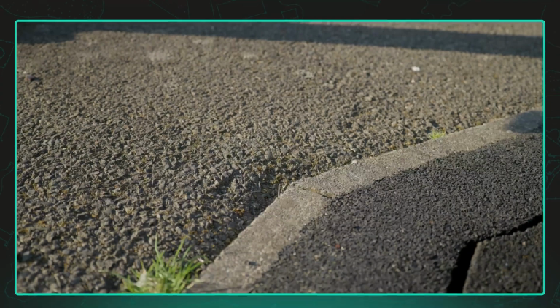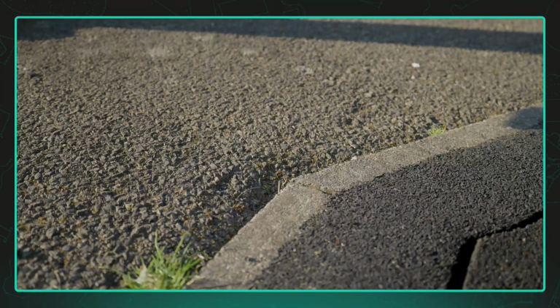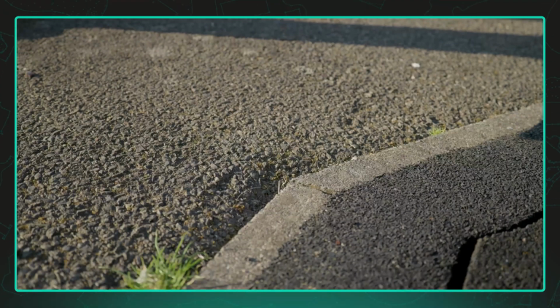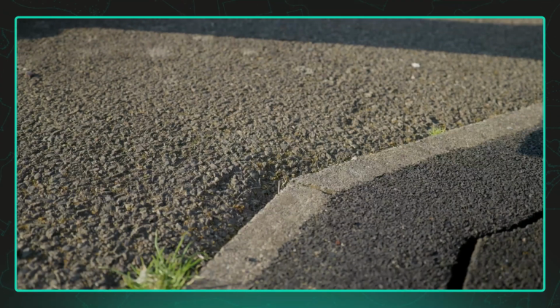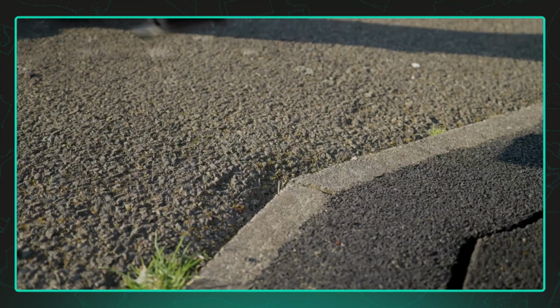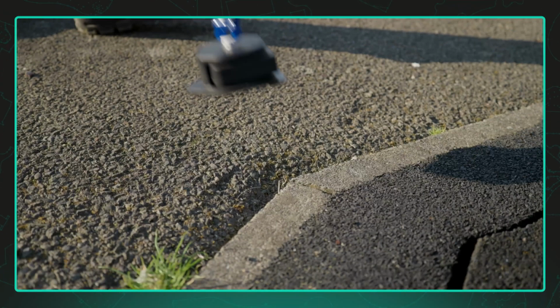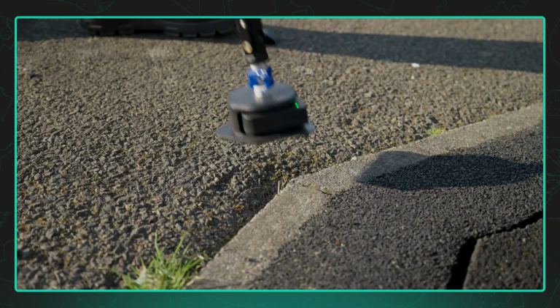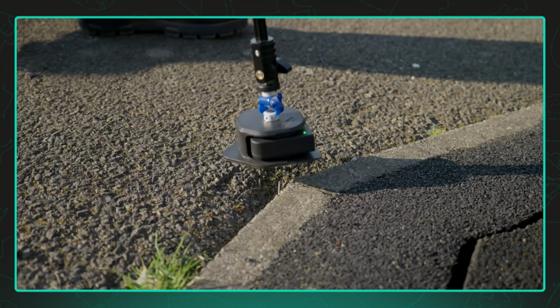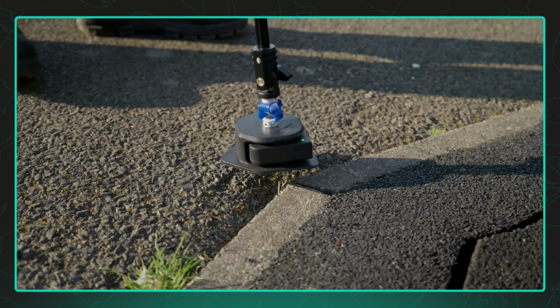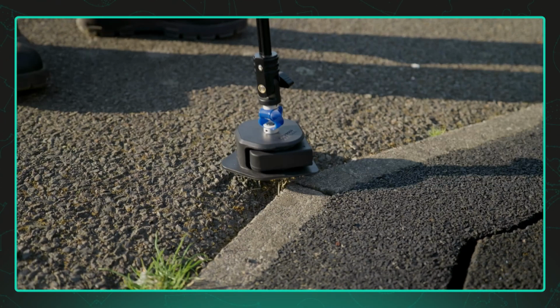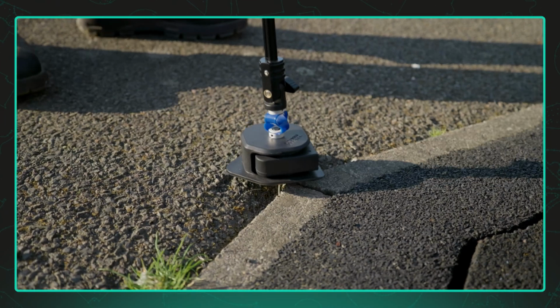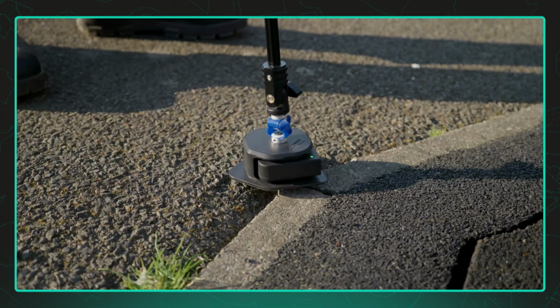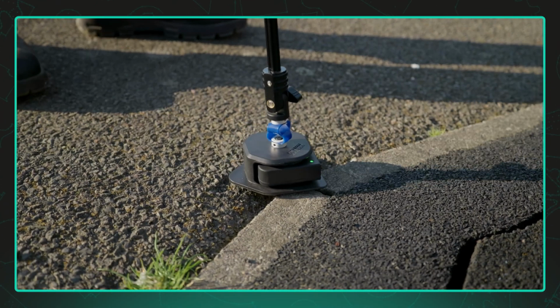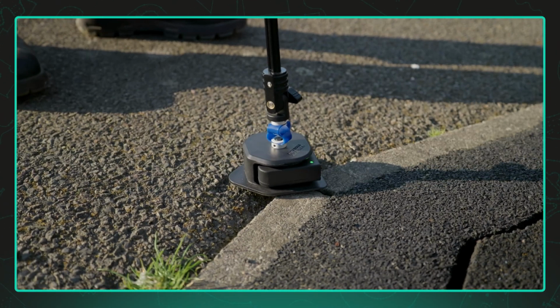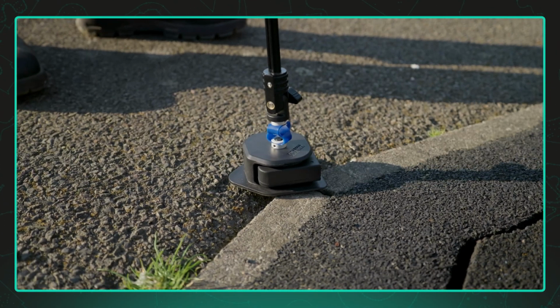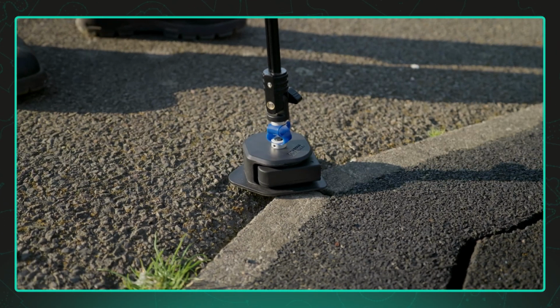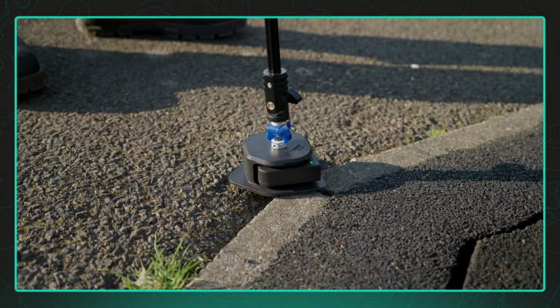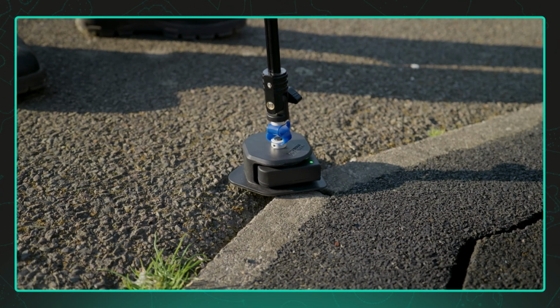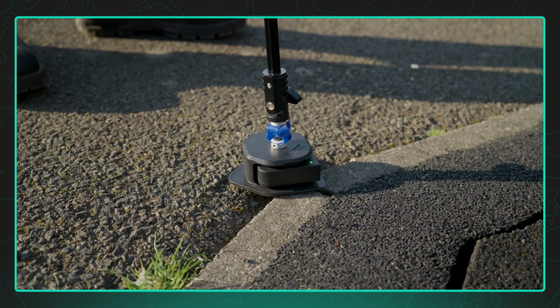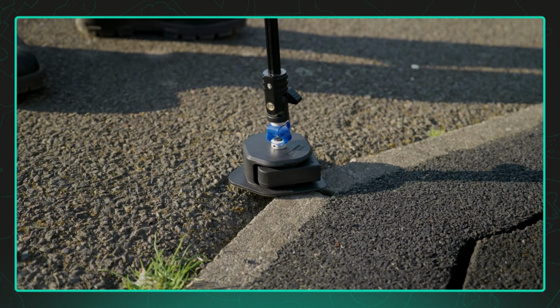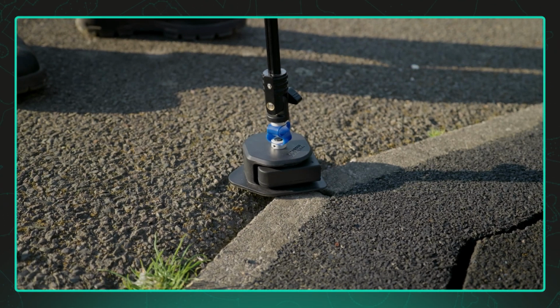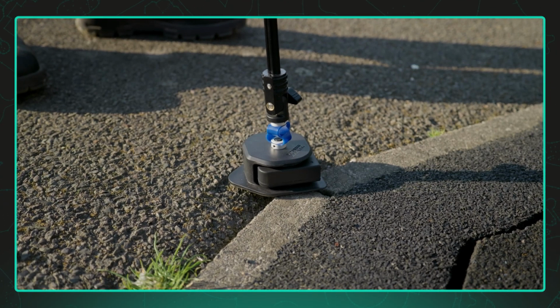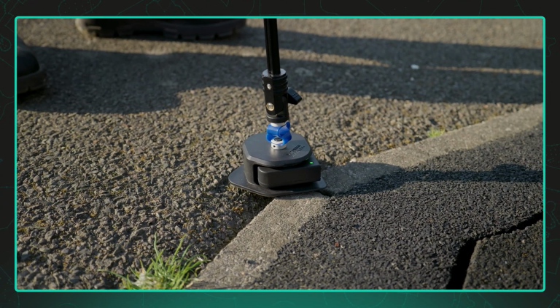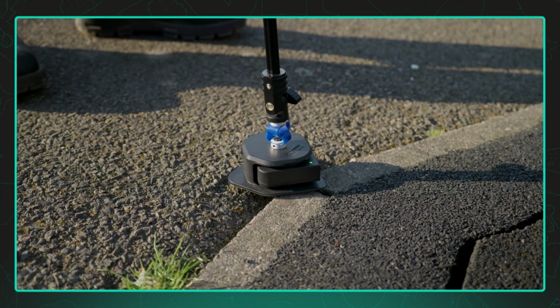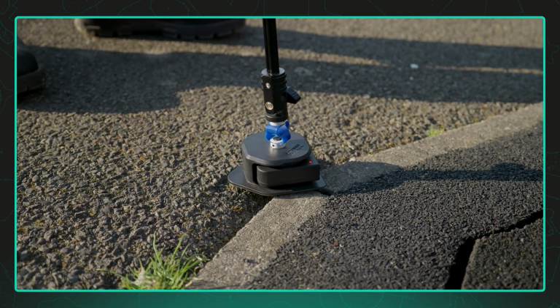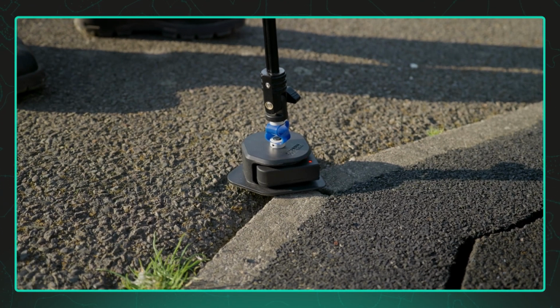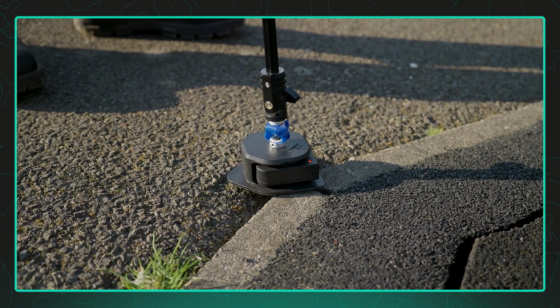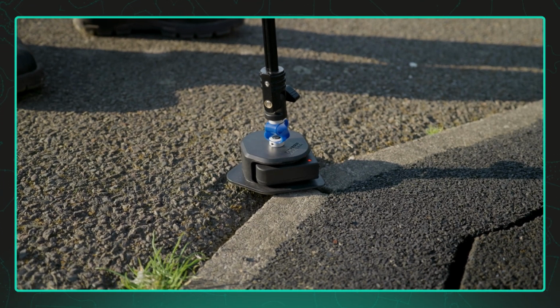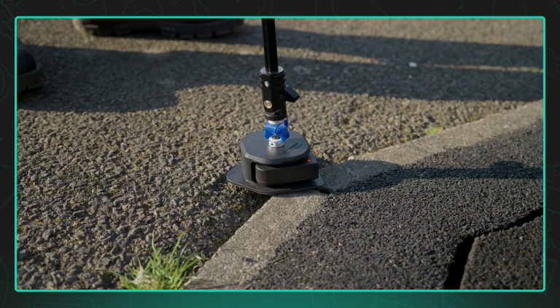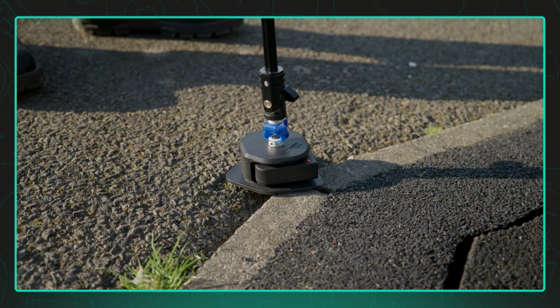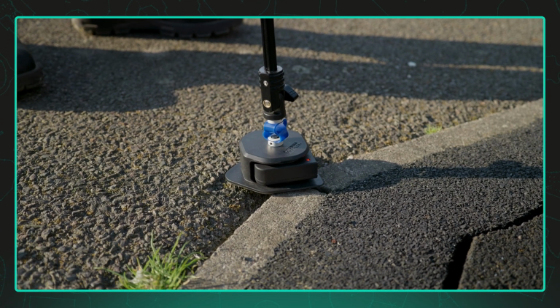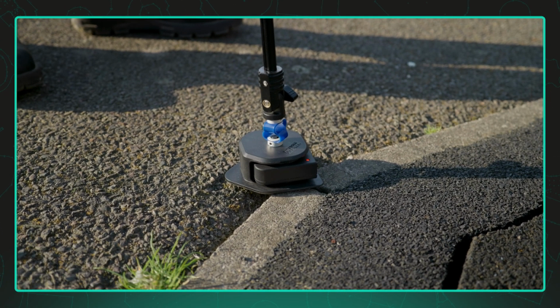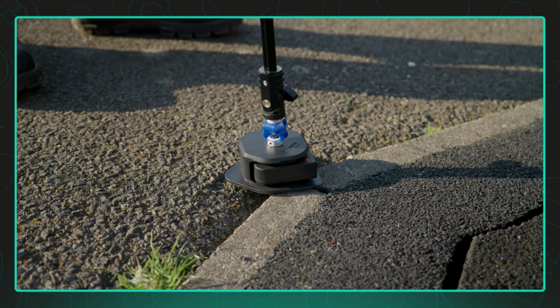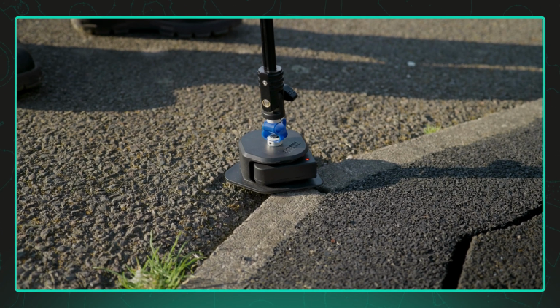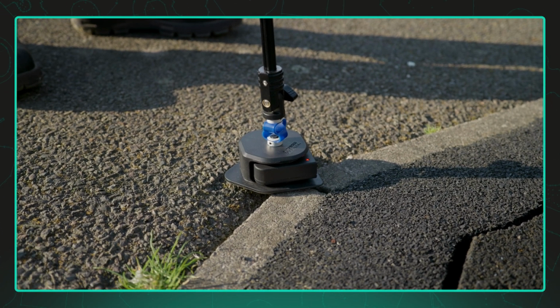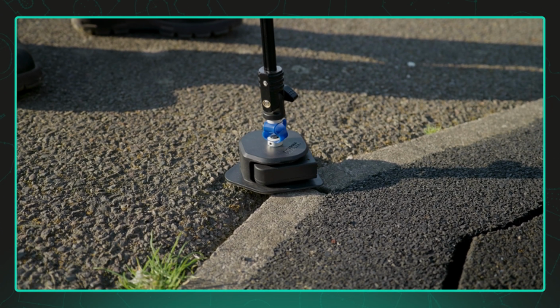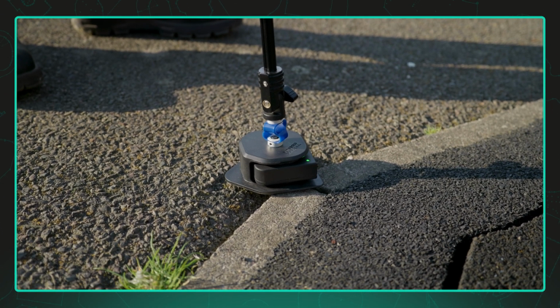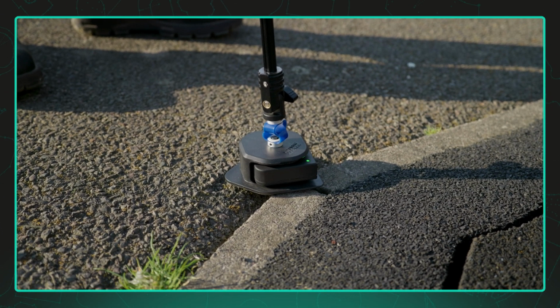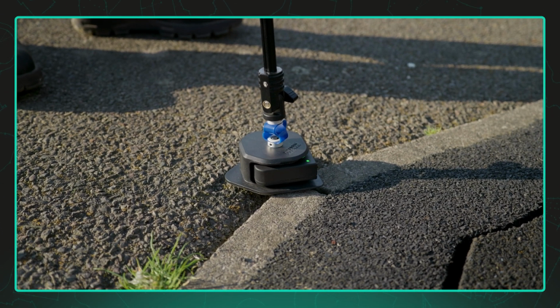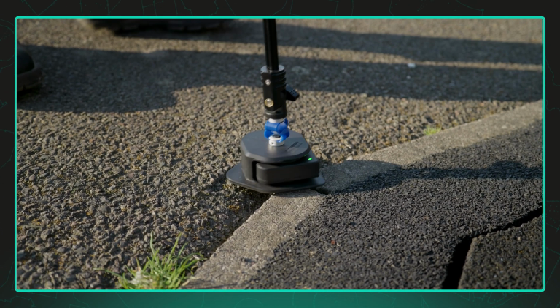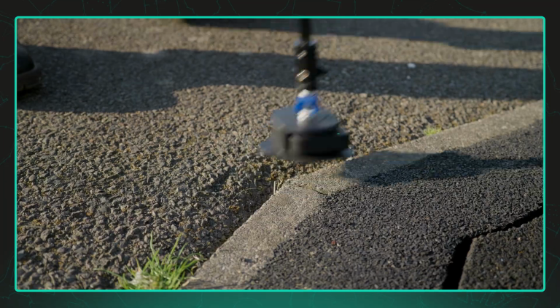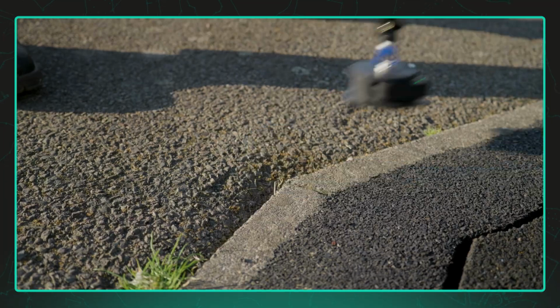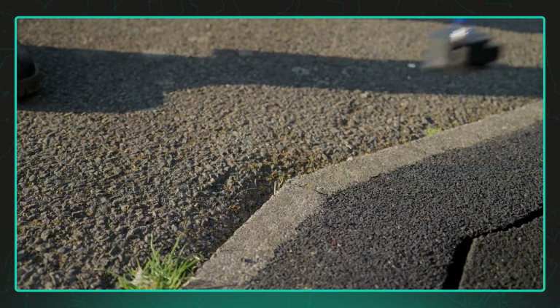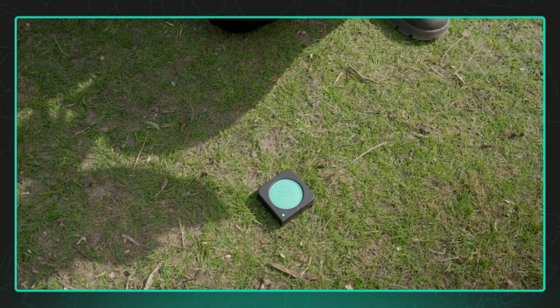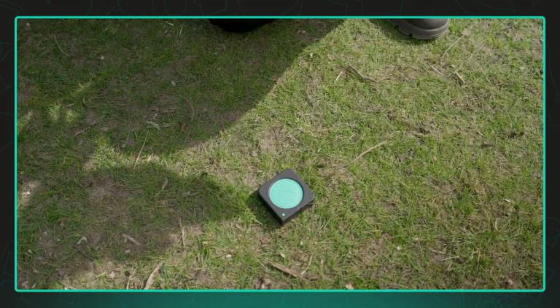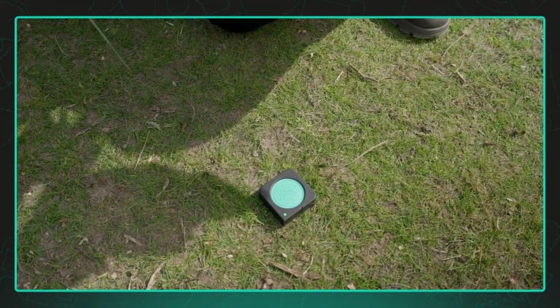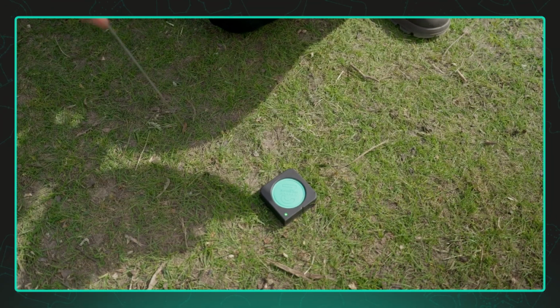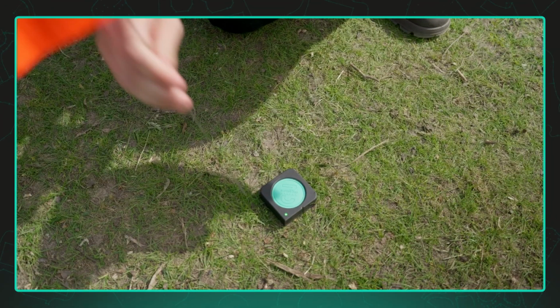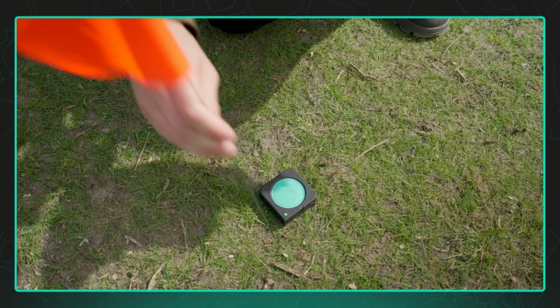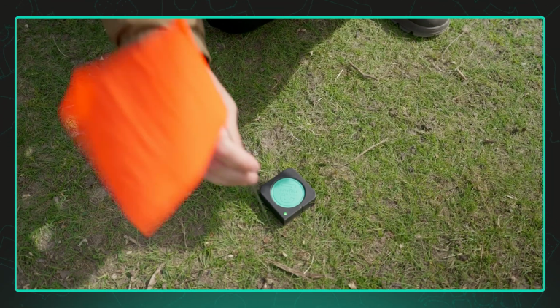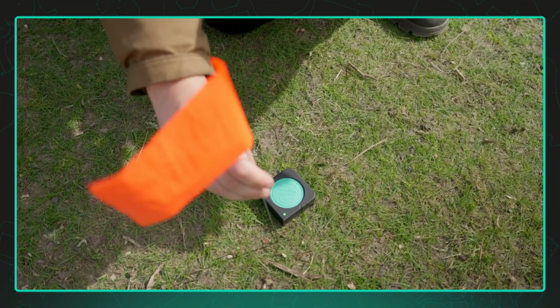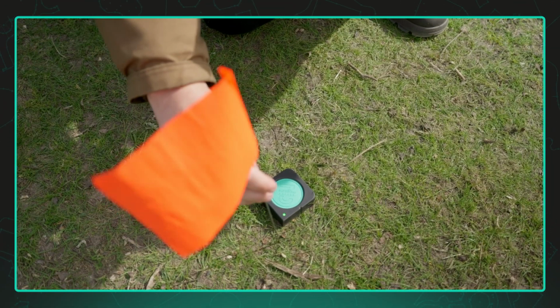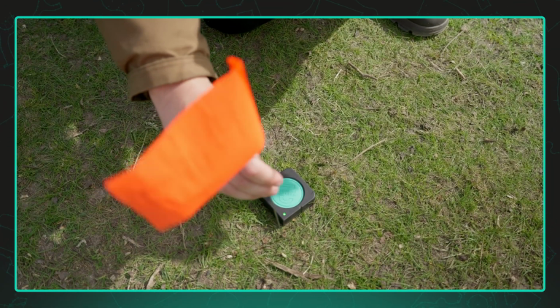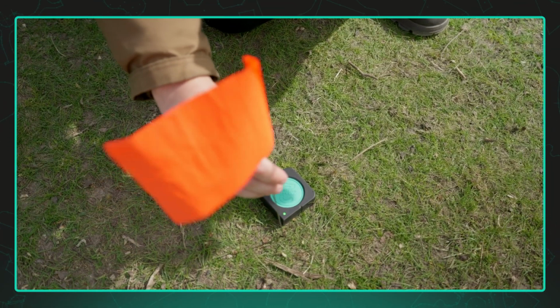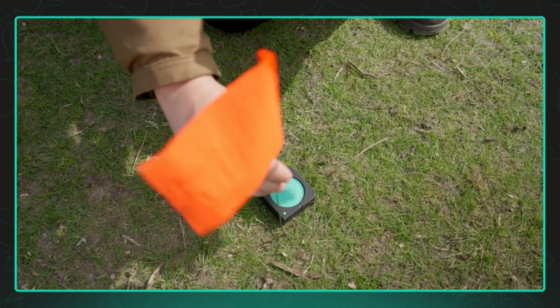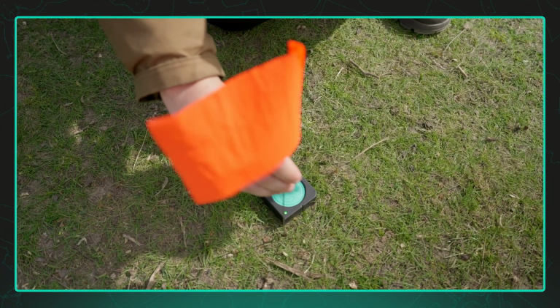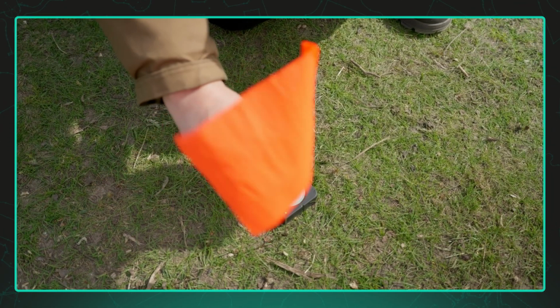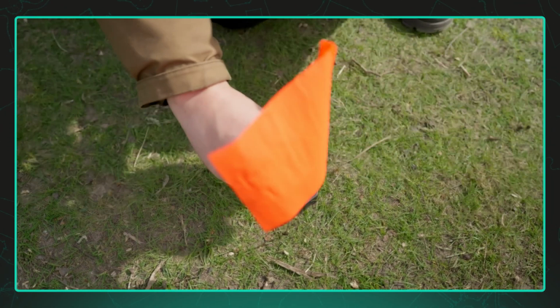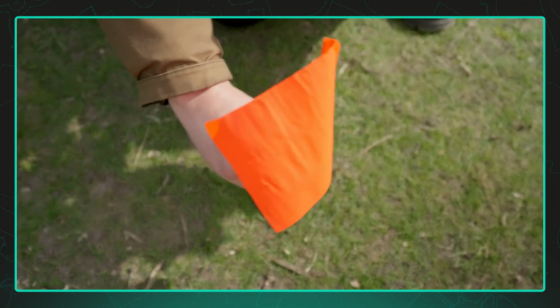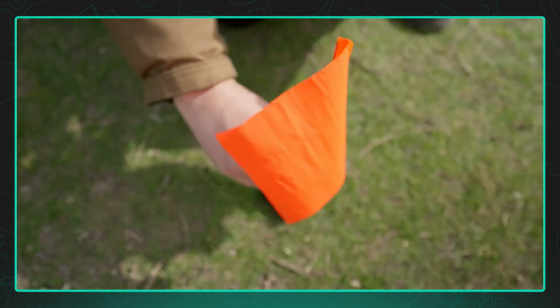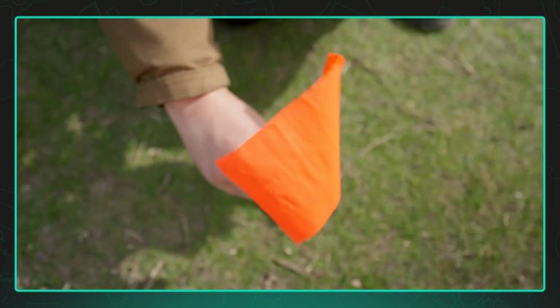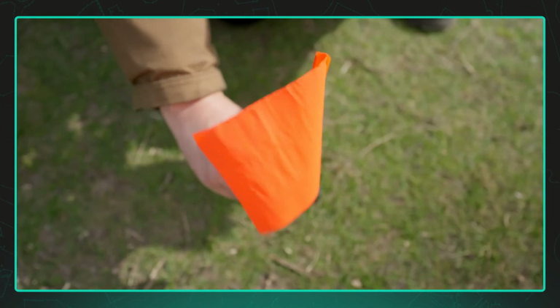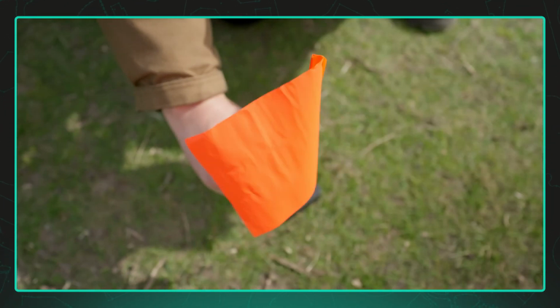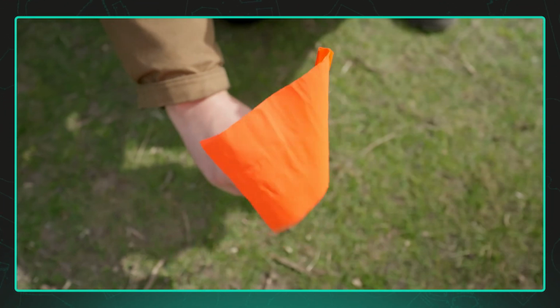To make it easier to return to these points when adding new layers, consider marking them with something visible like a cone, flag or chalk mark.